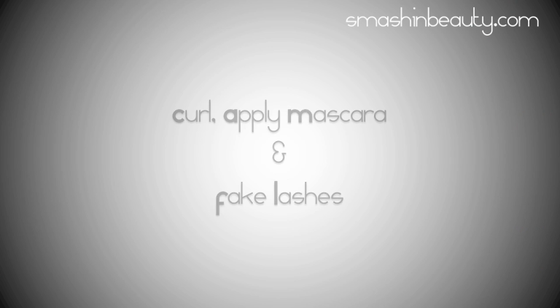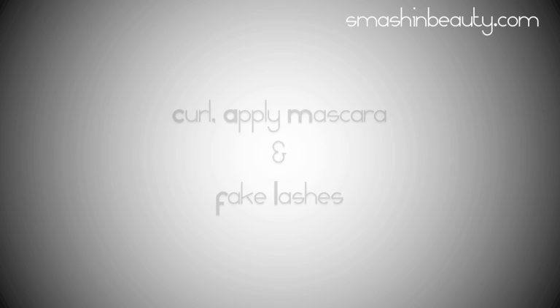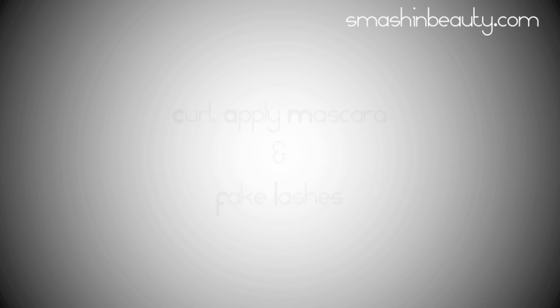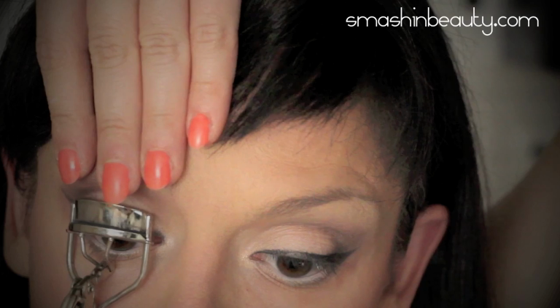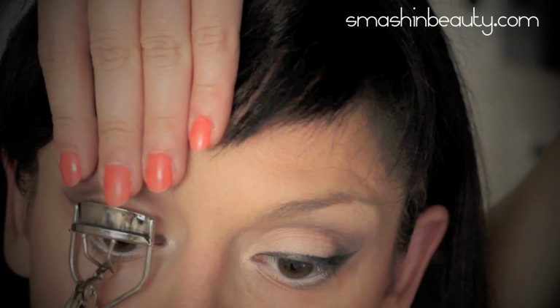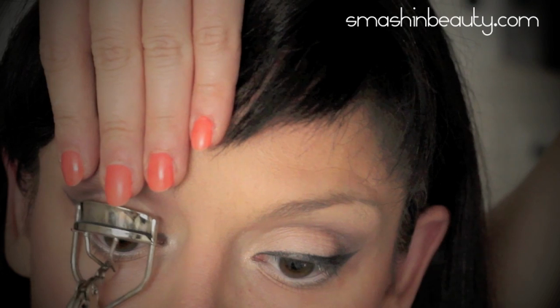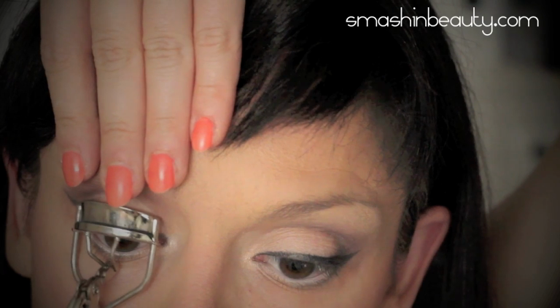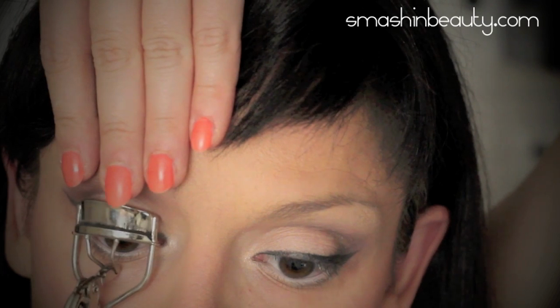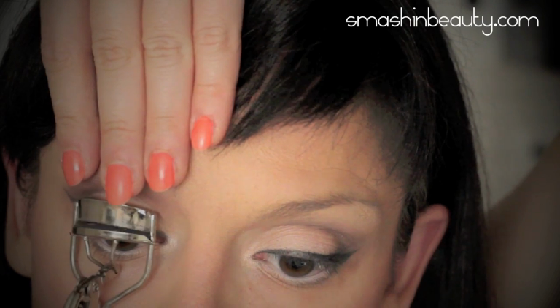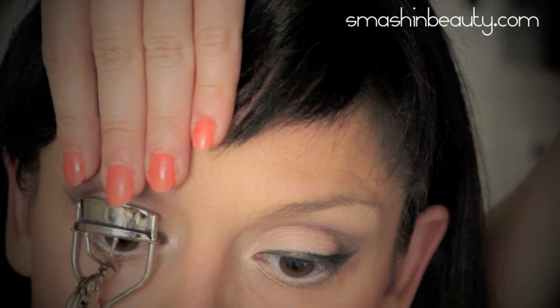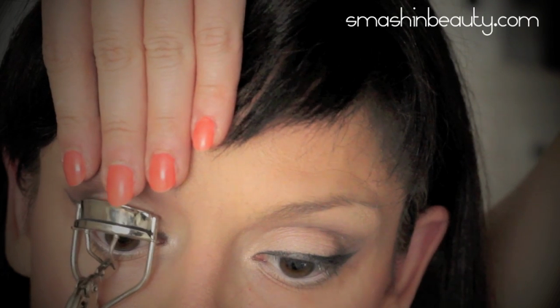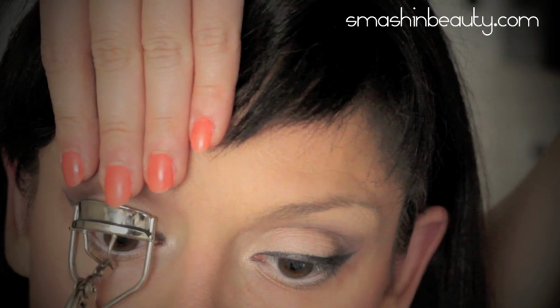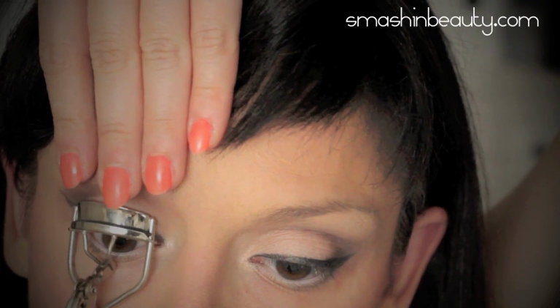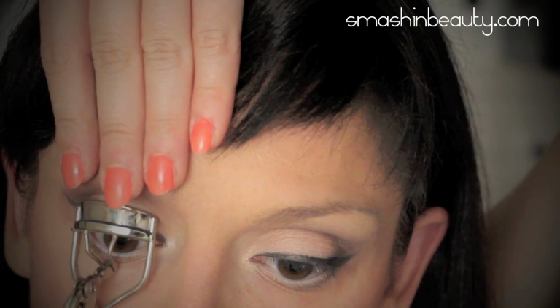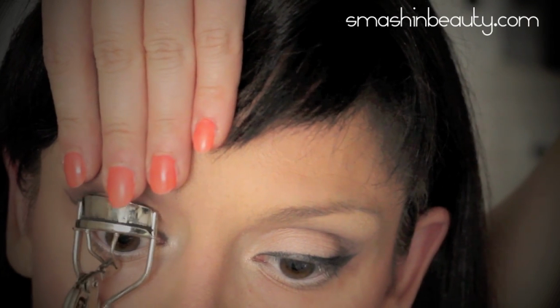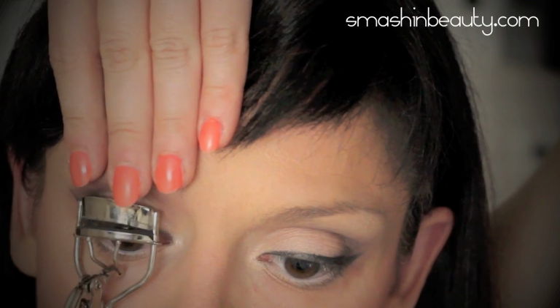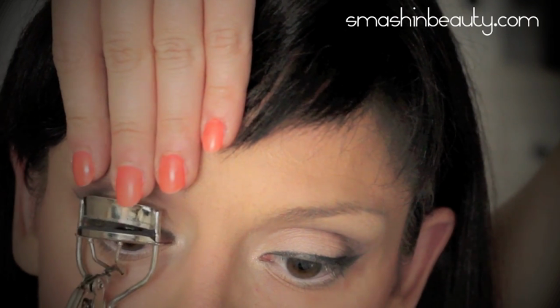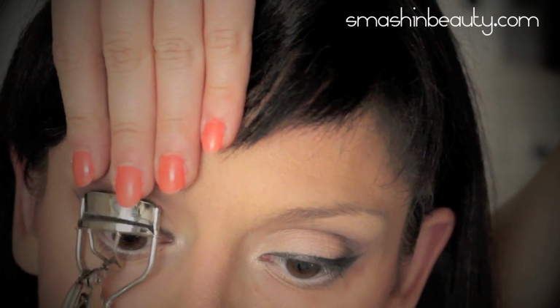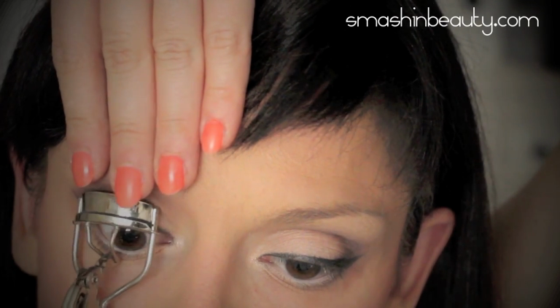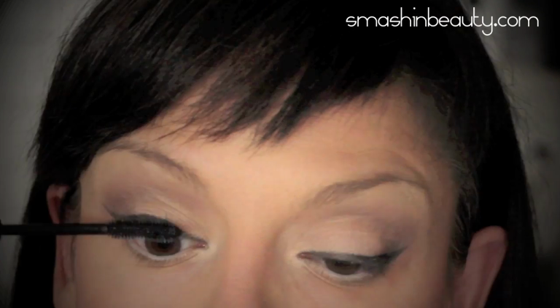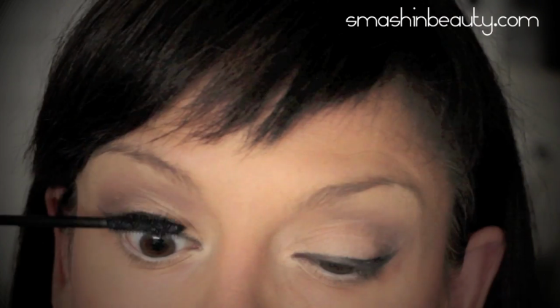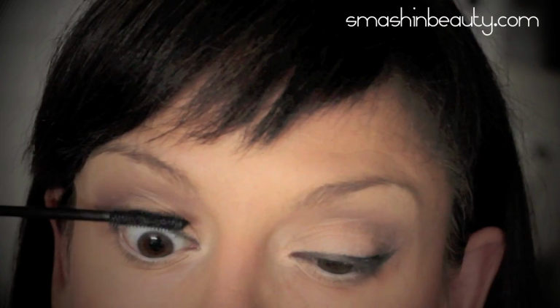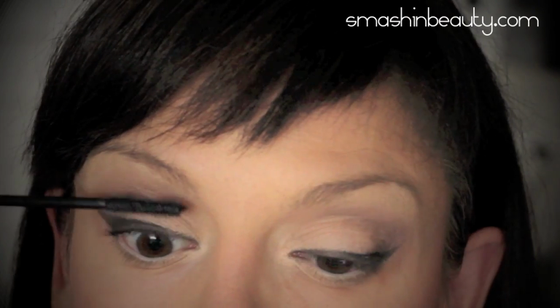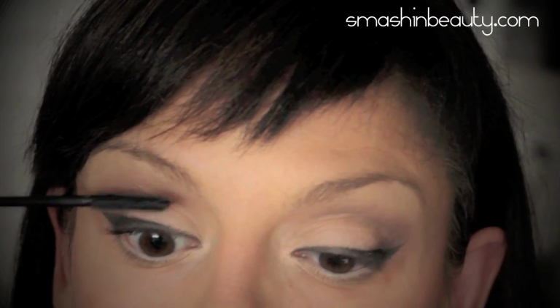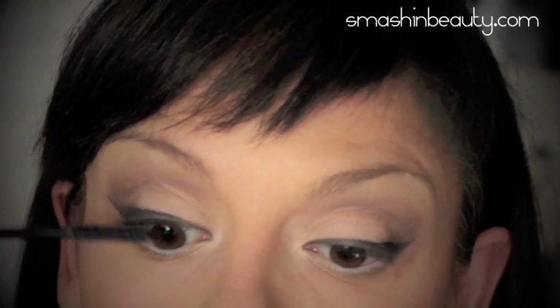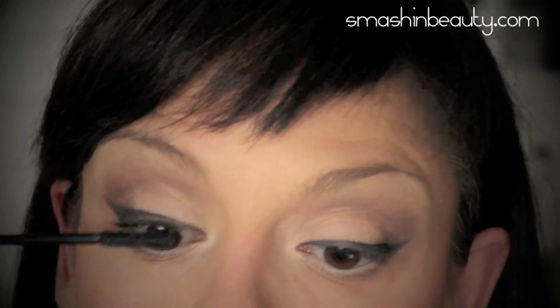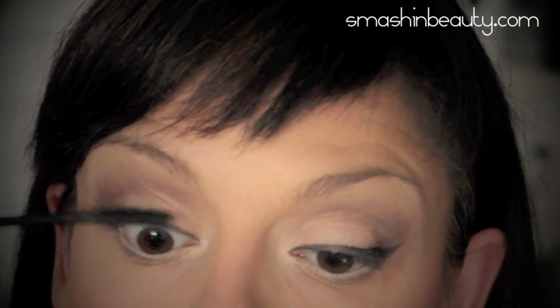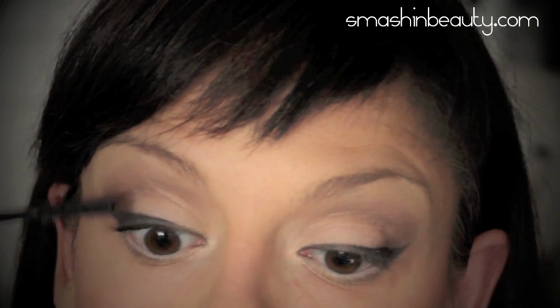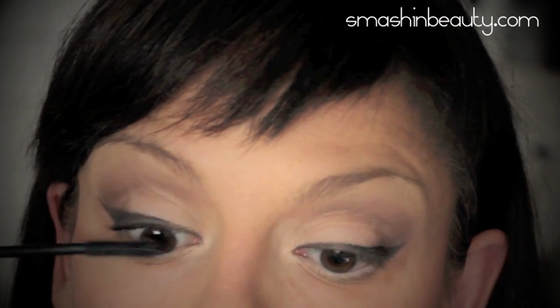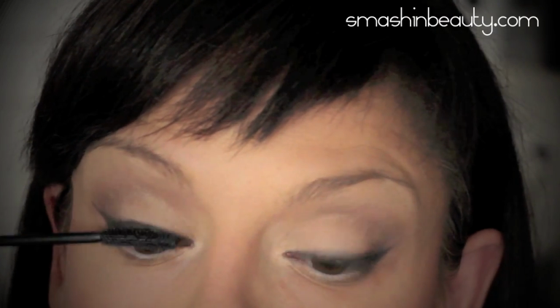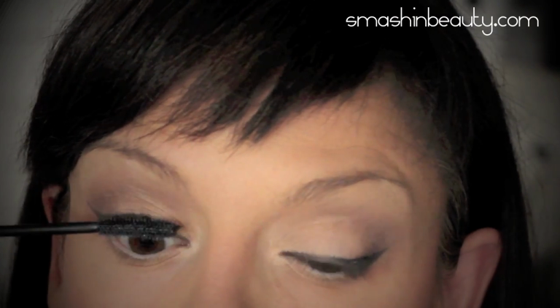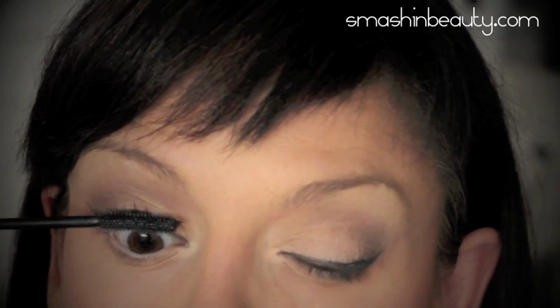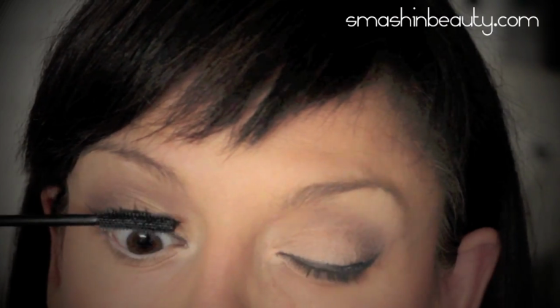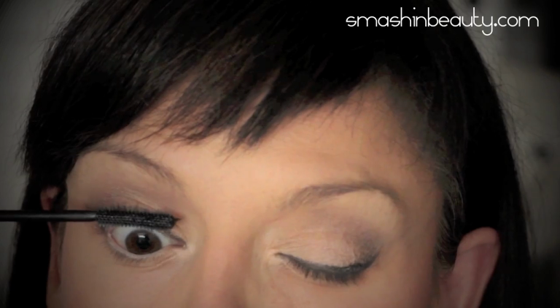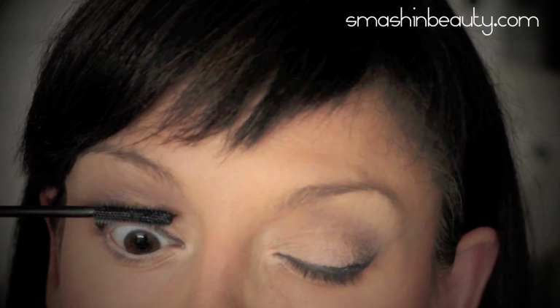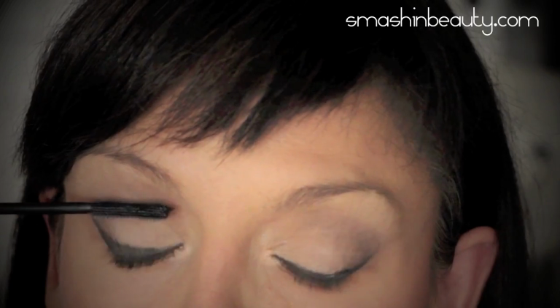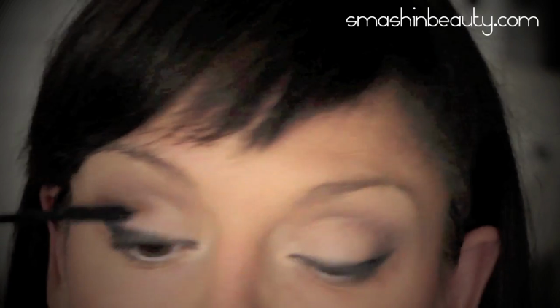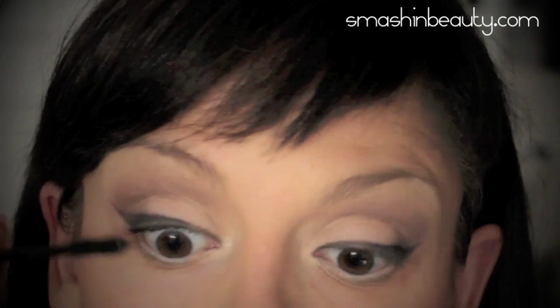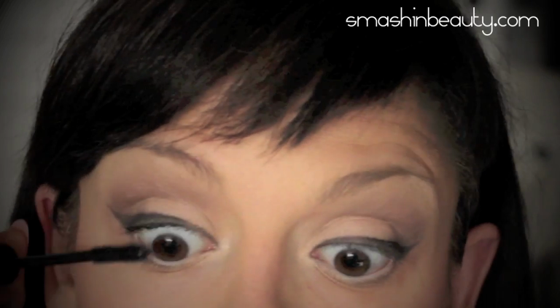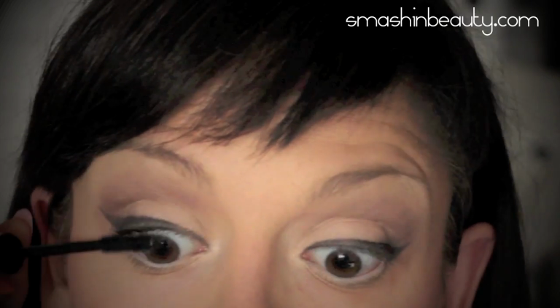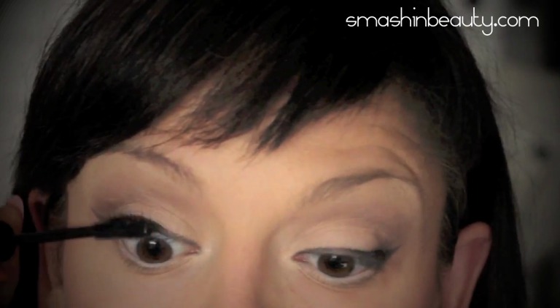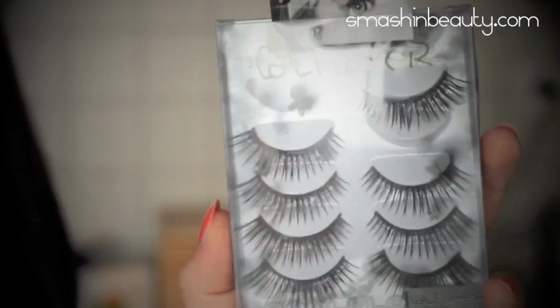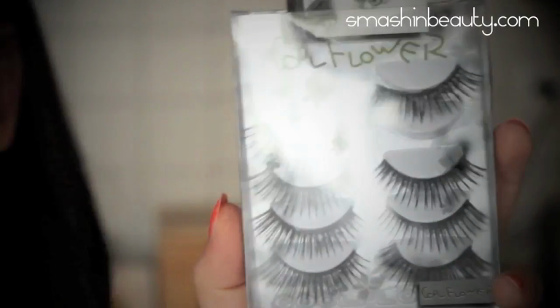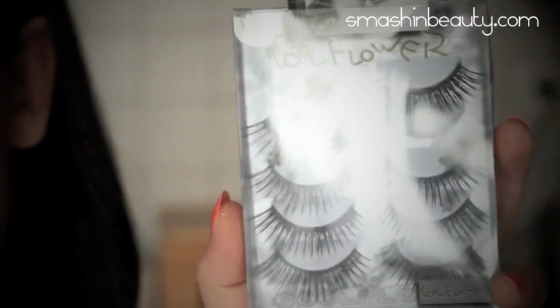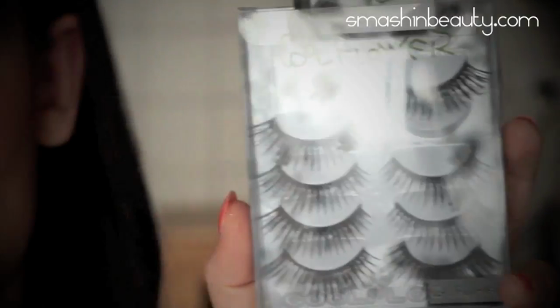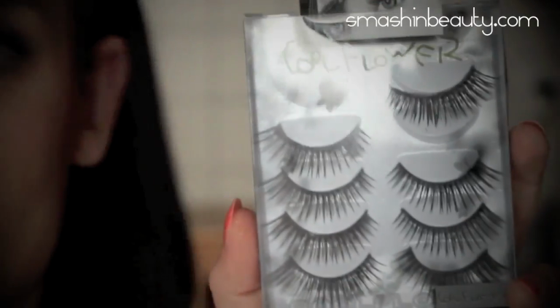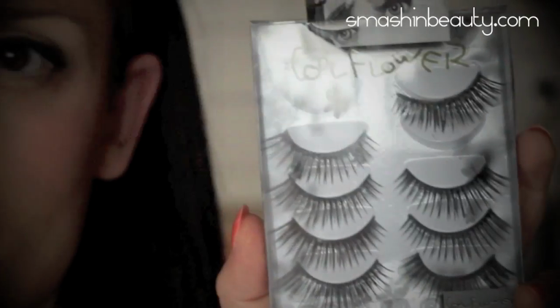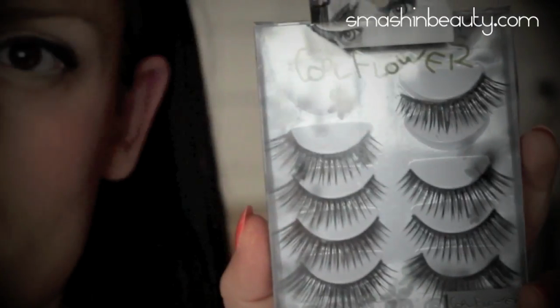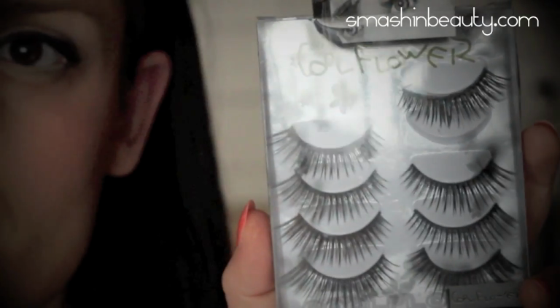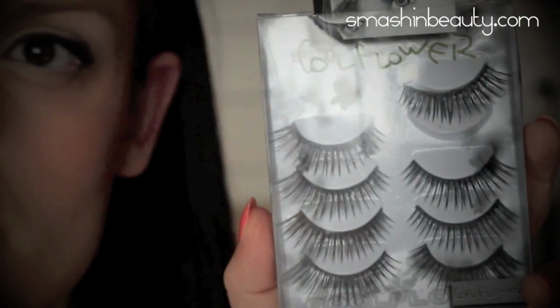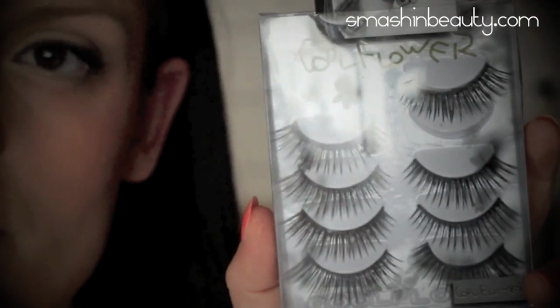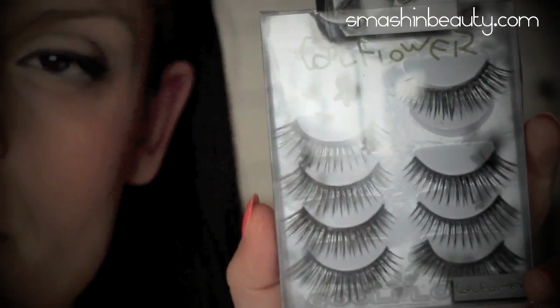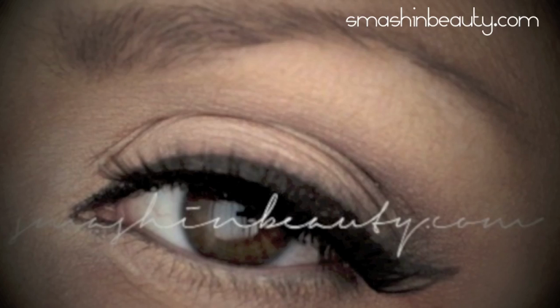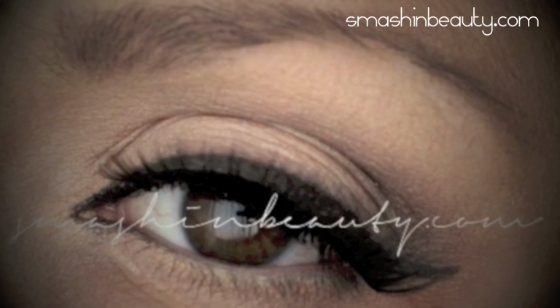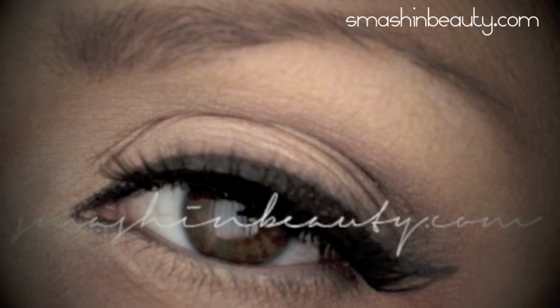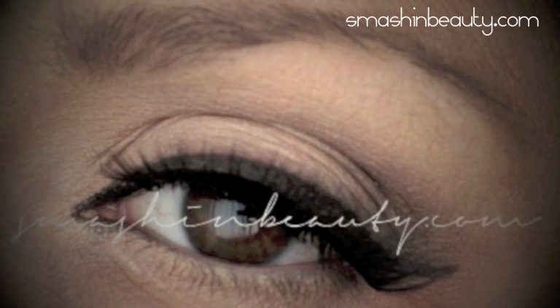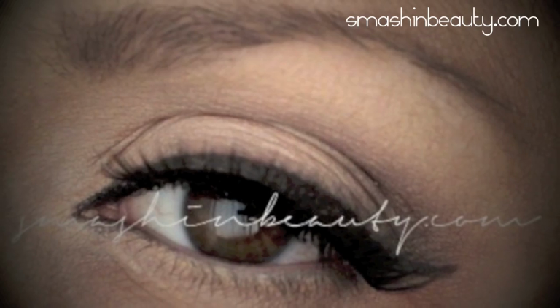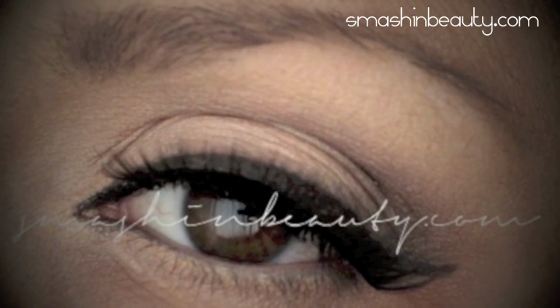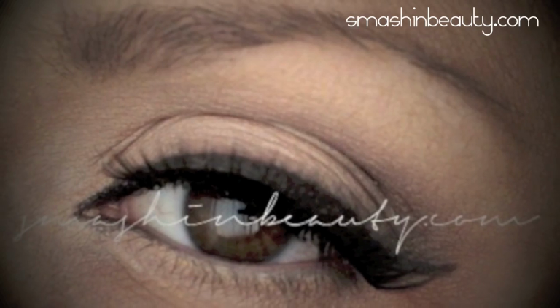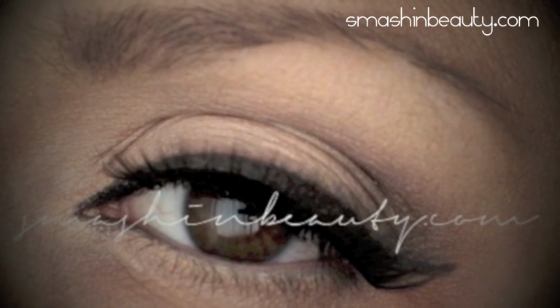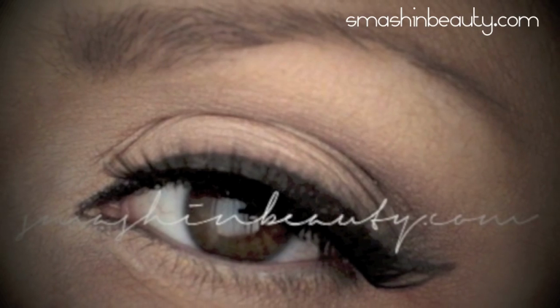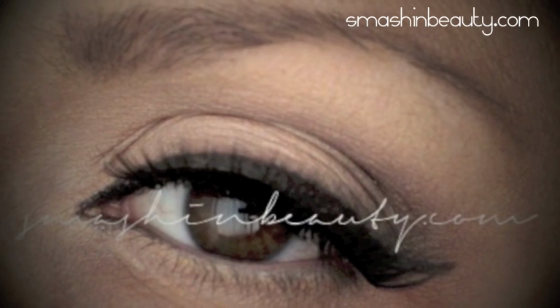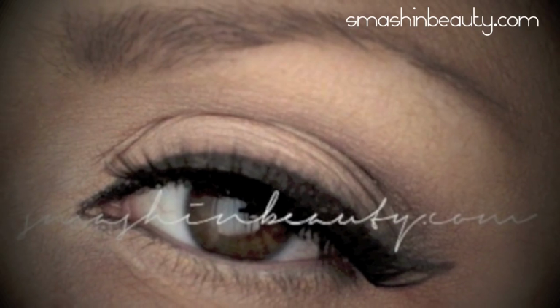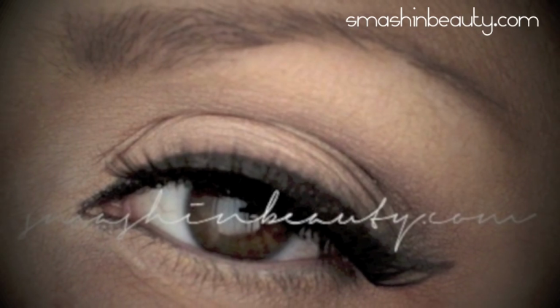Apply mascara and fake lashes if desired. You are complete — thanks for watching, bye!